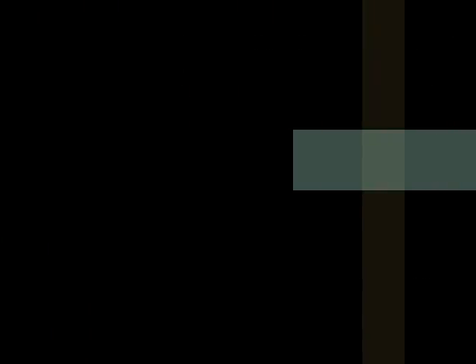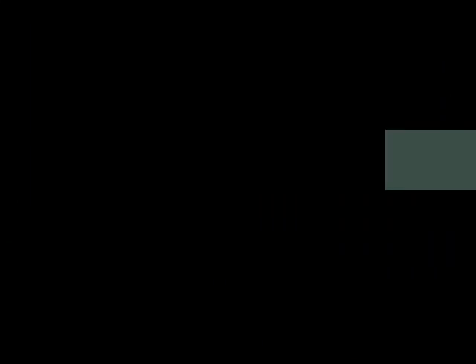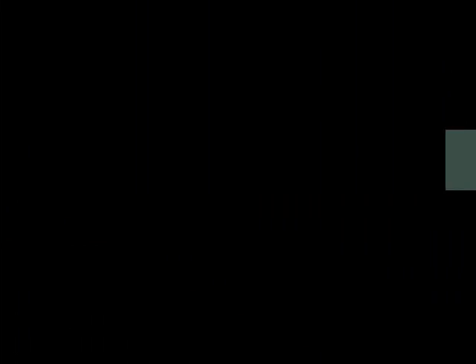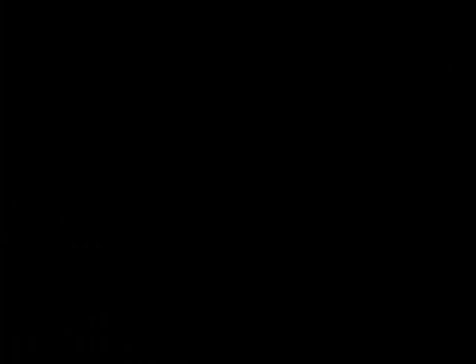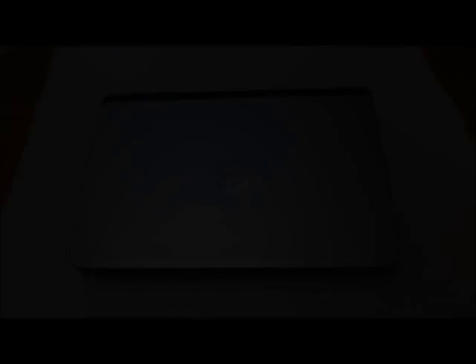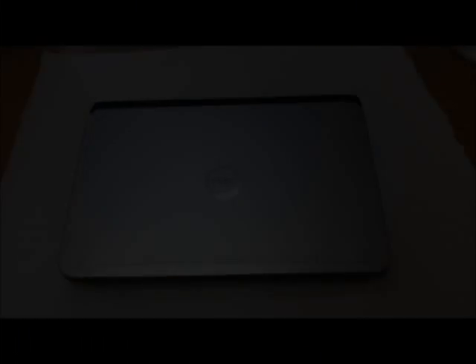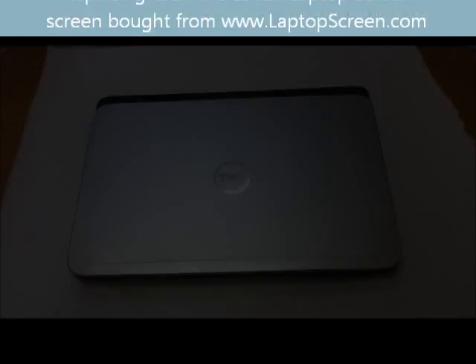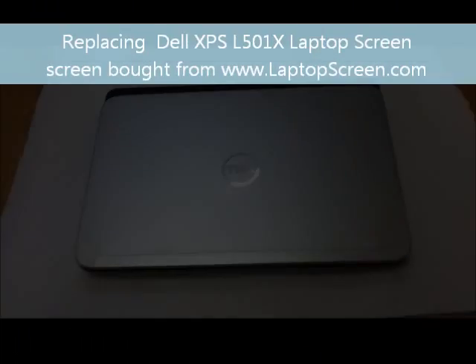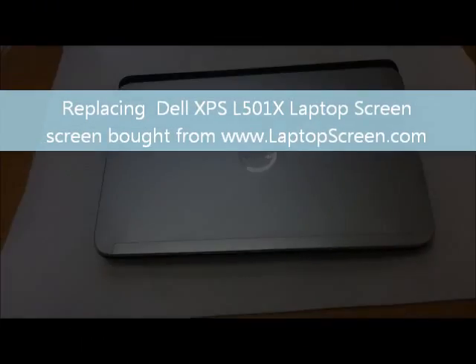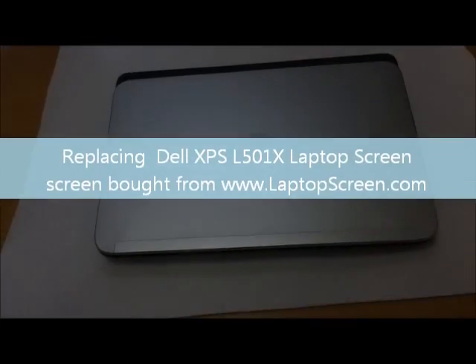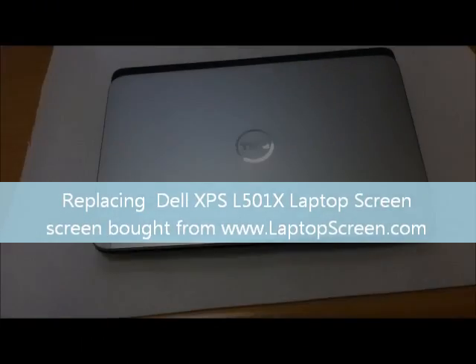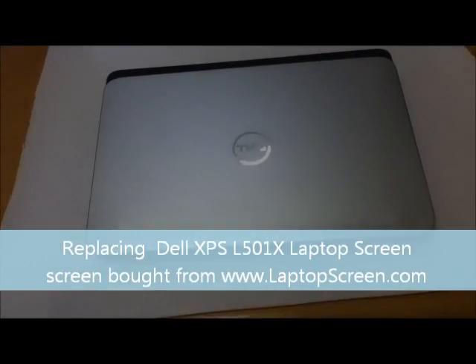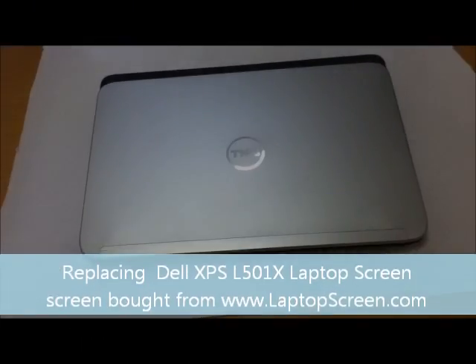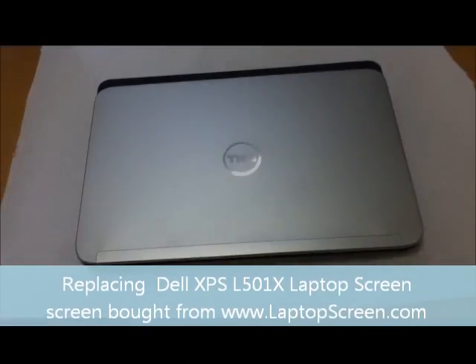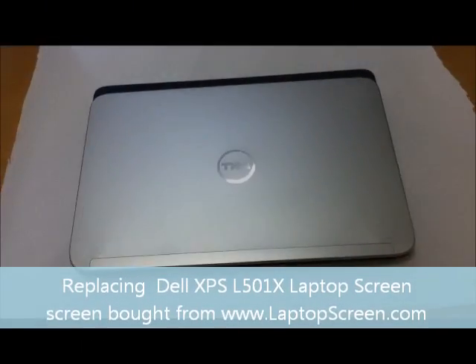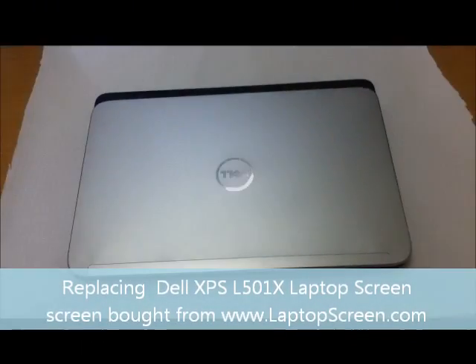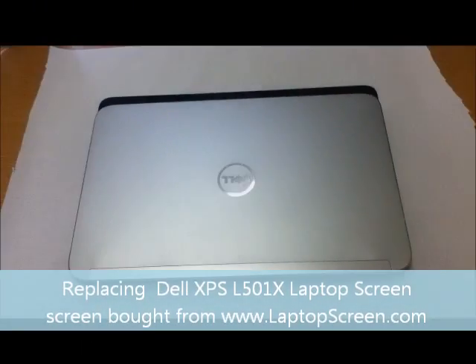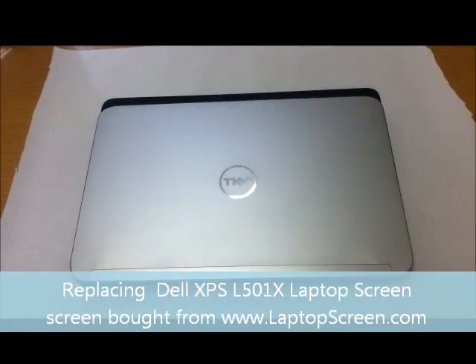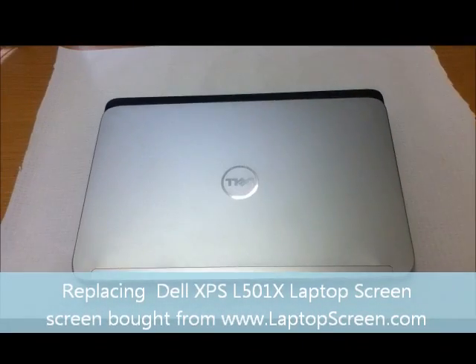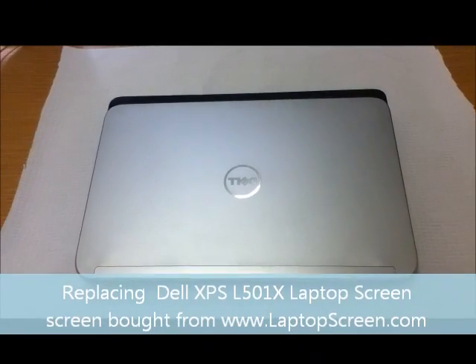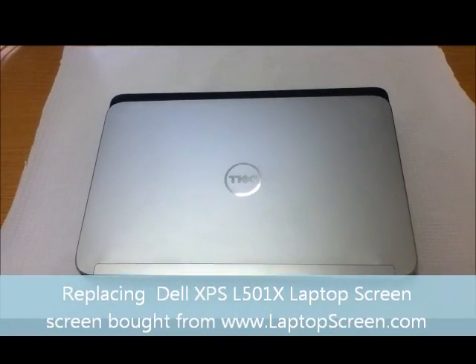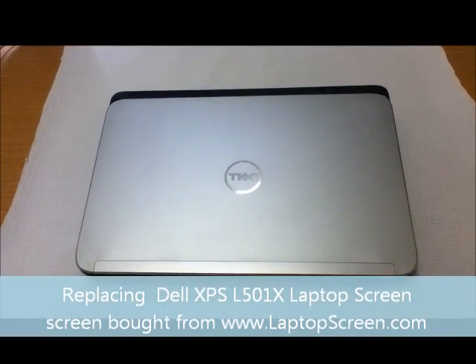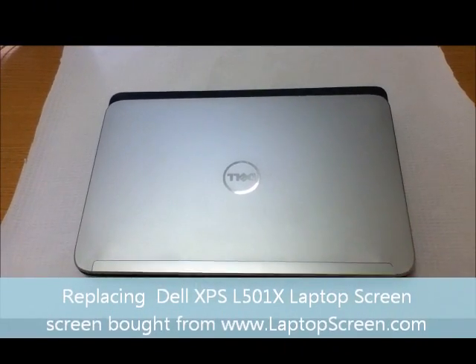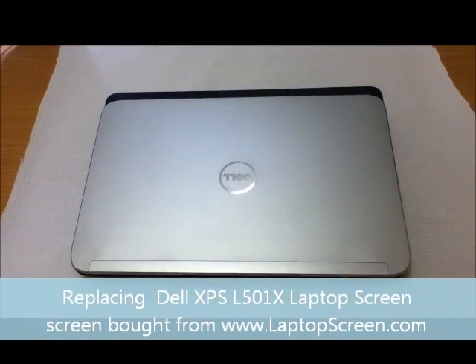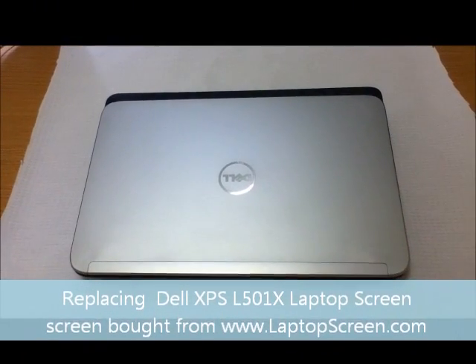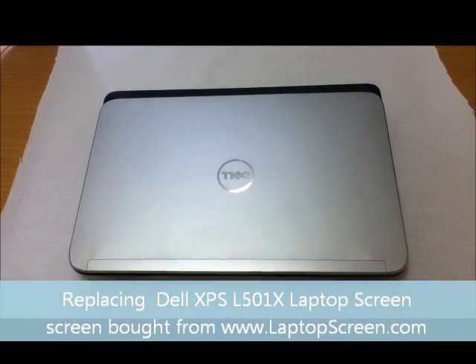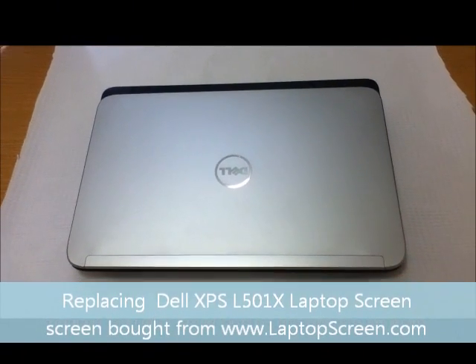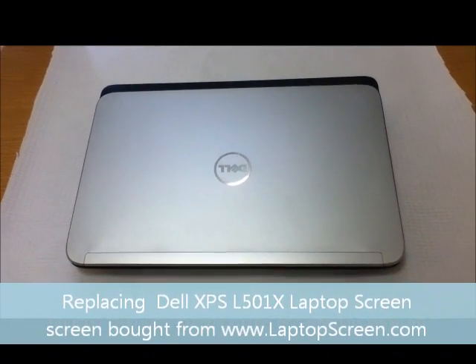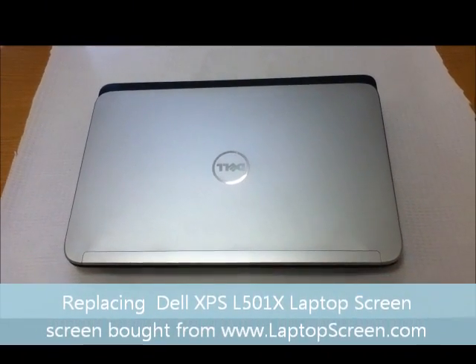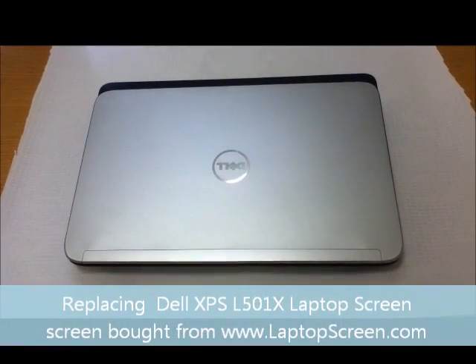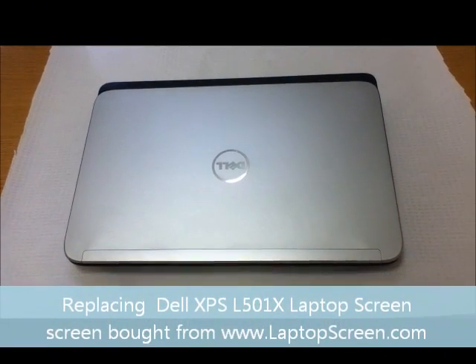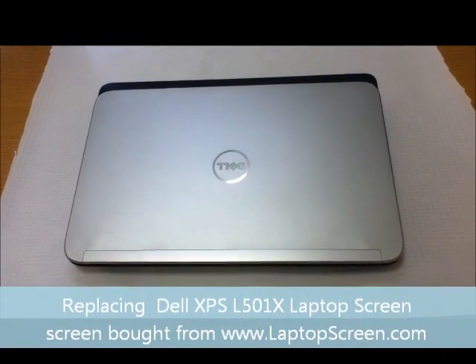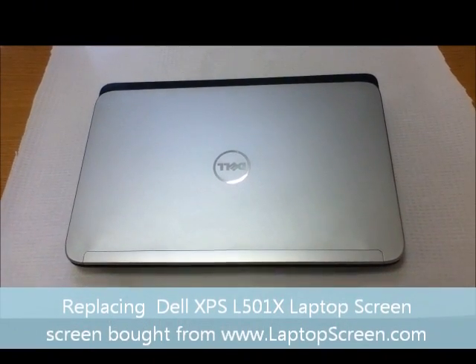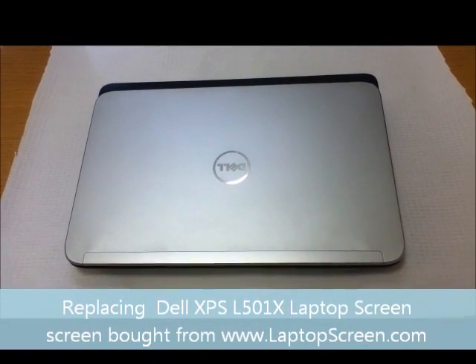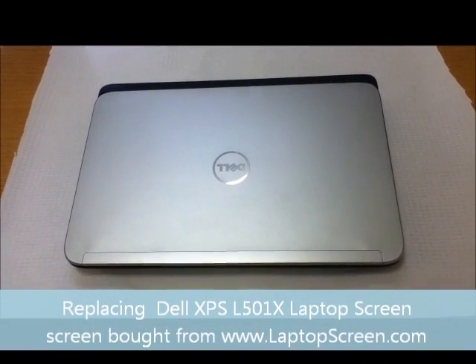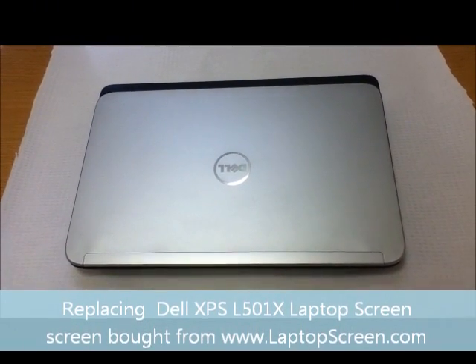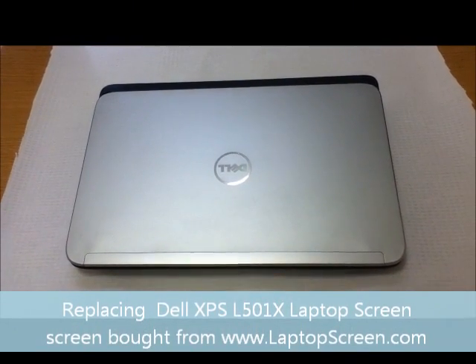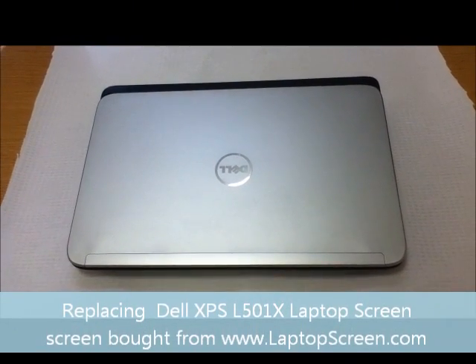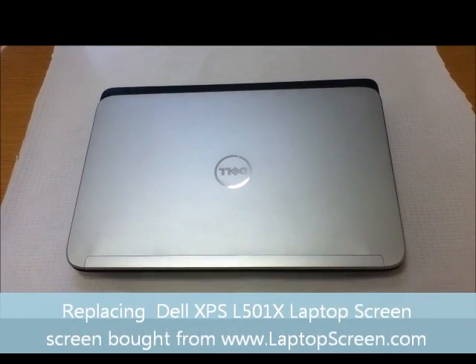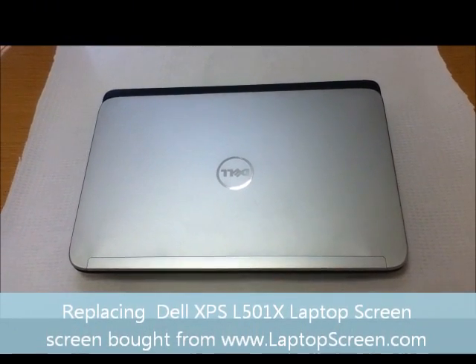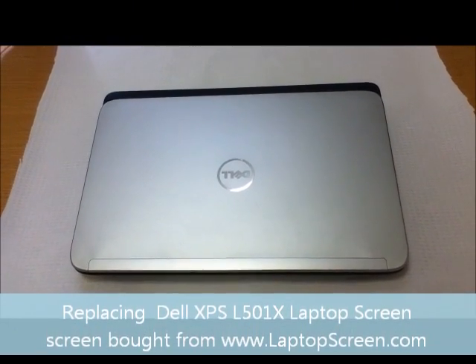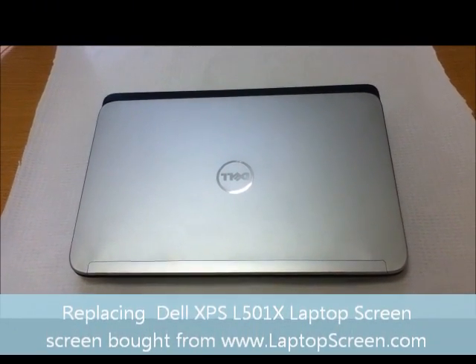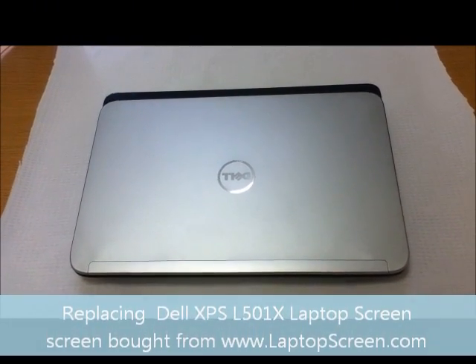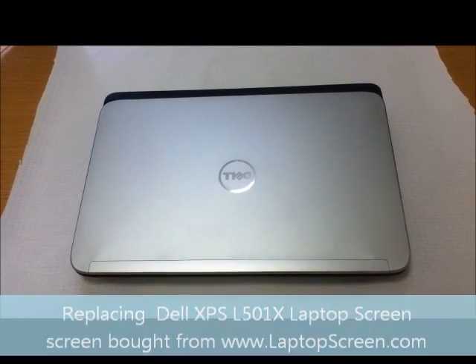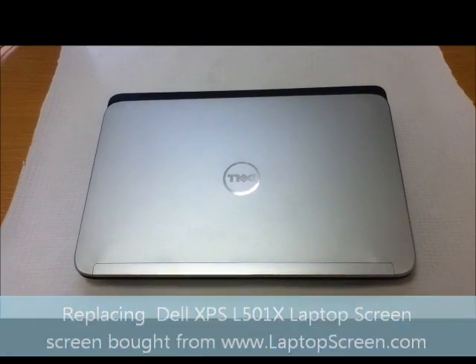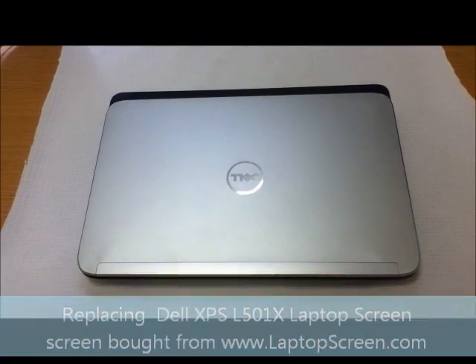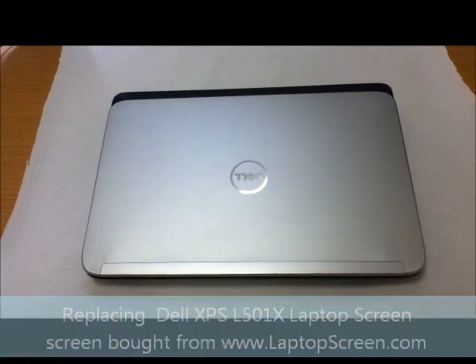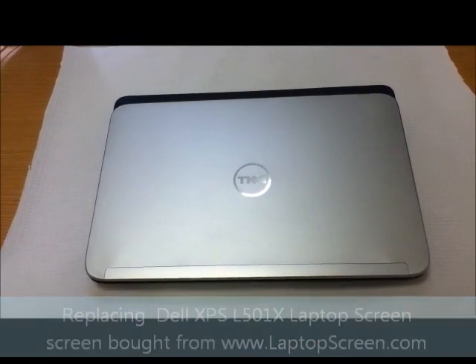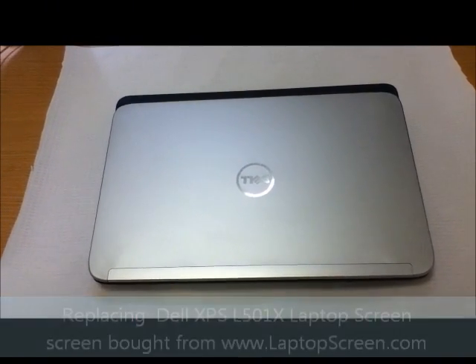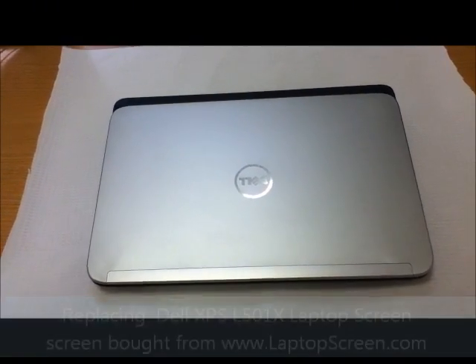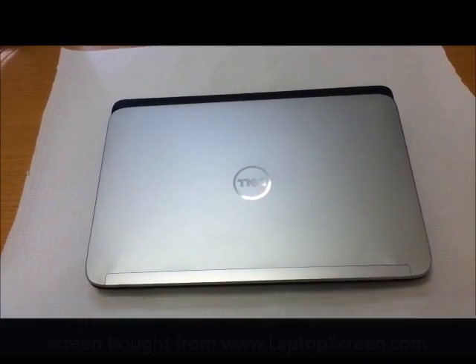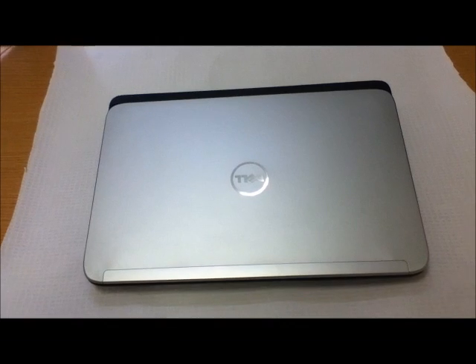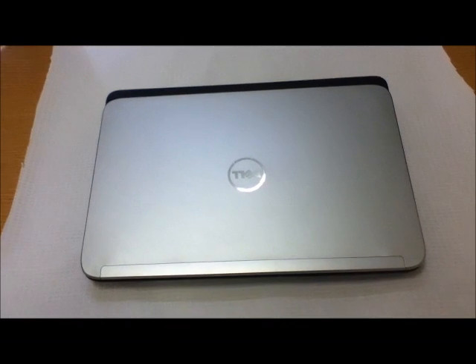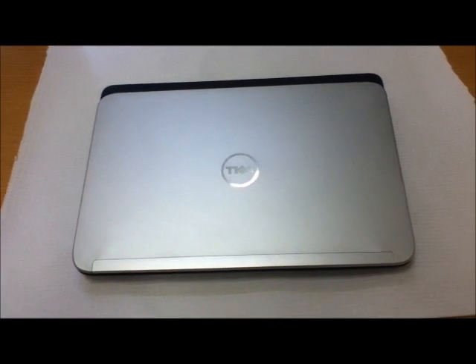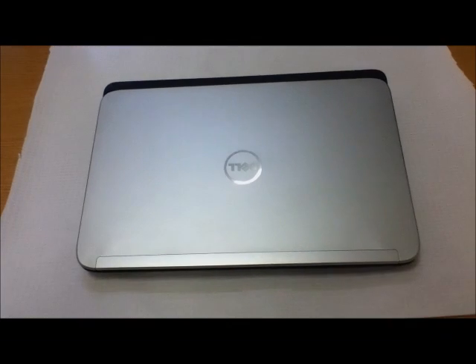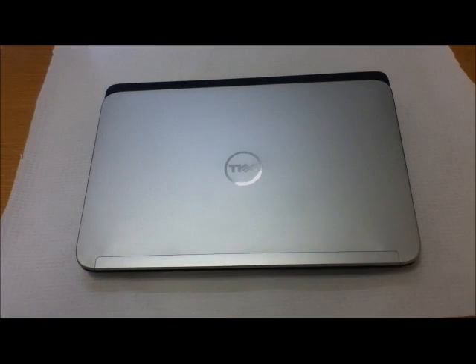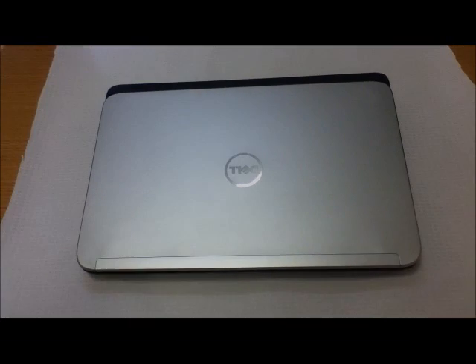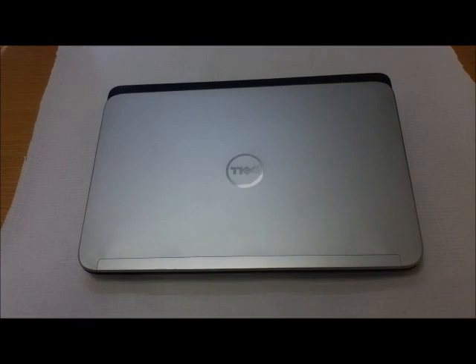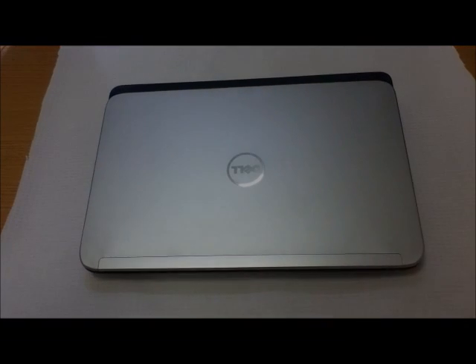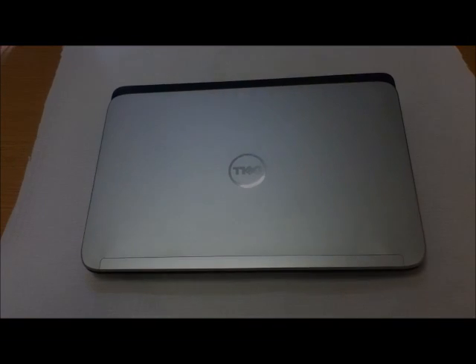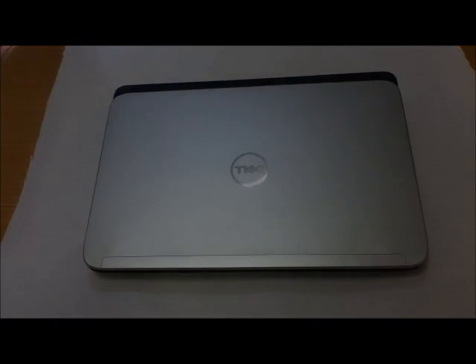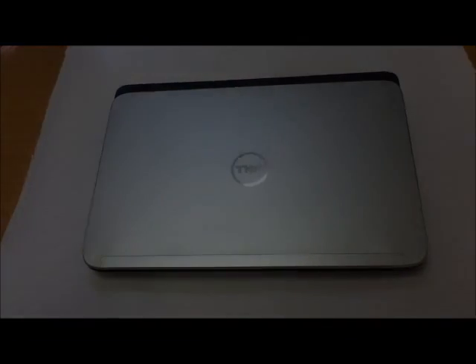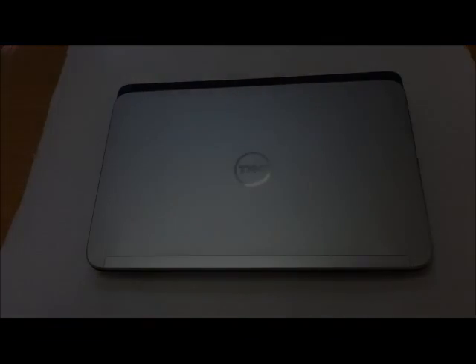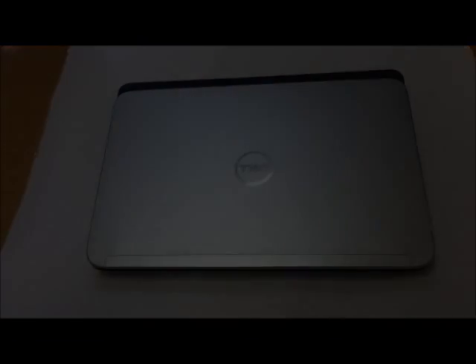So this is the L501X. First thing to do is to remove the battery.